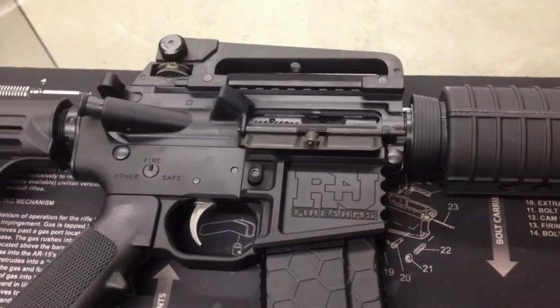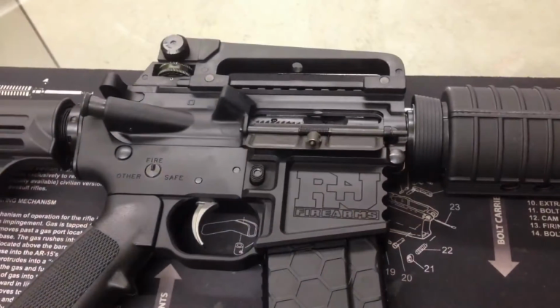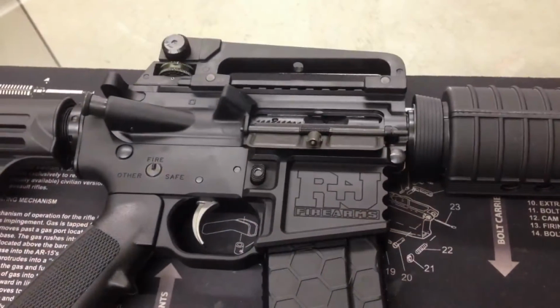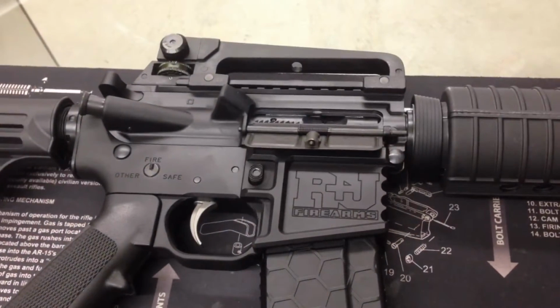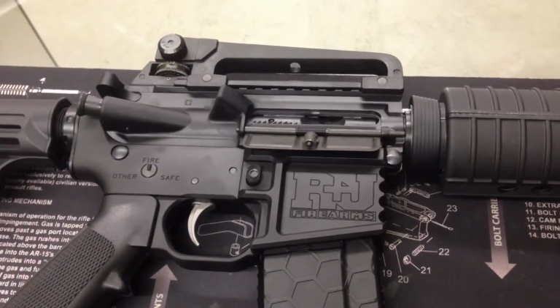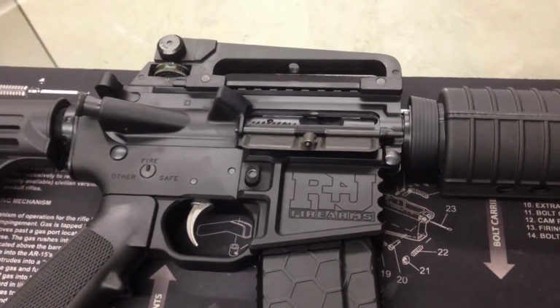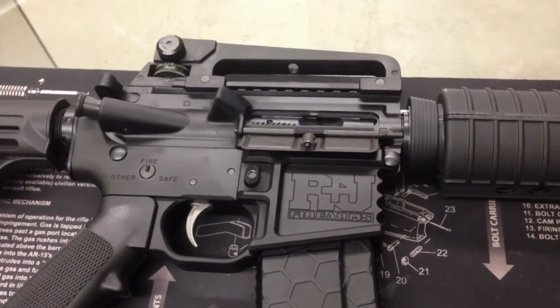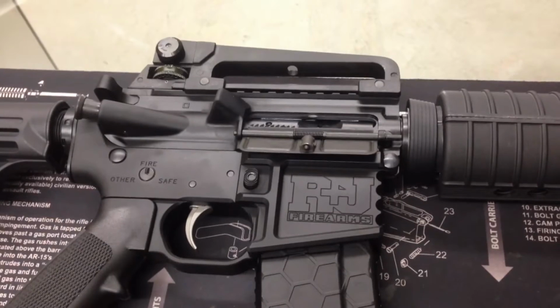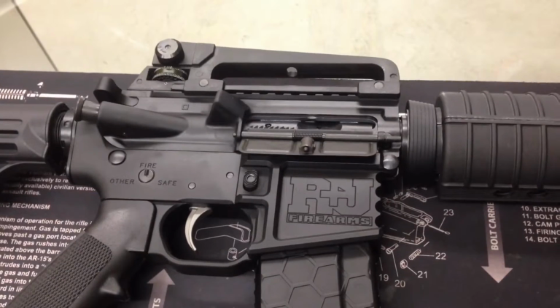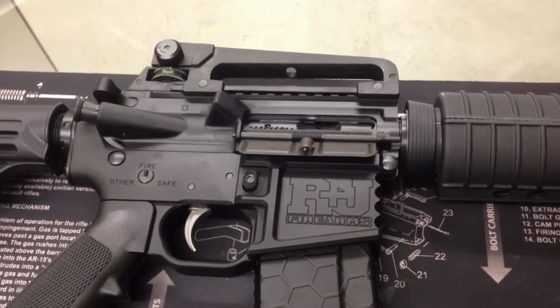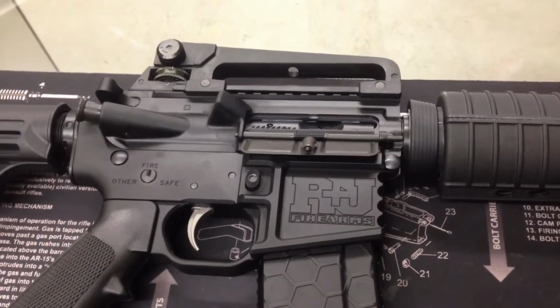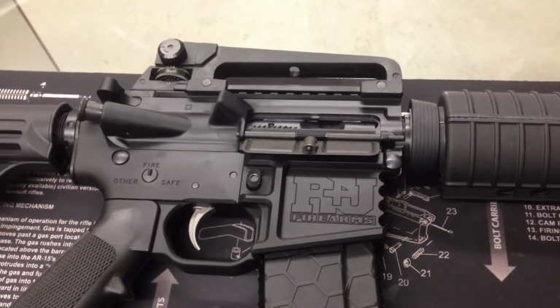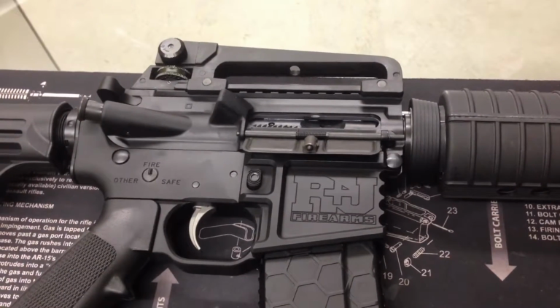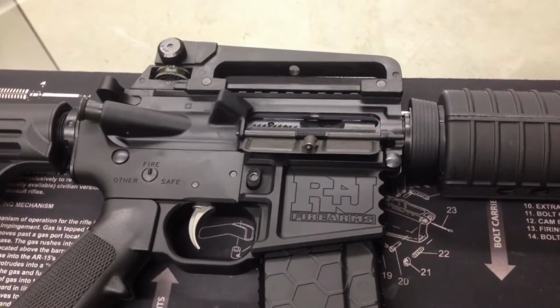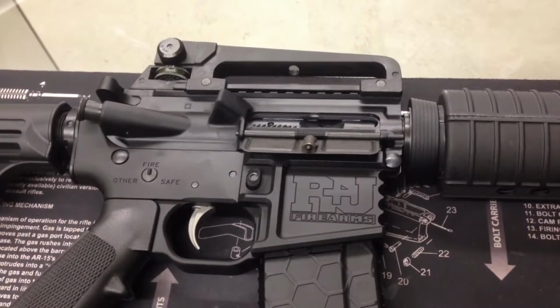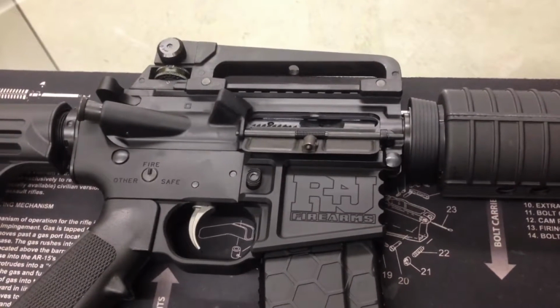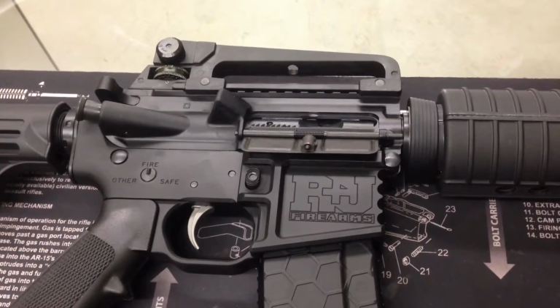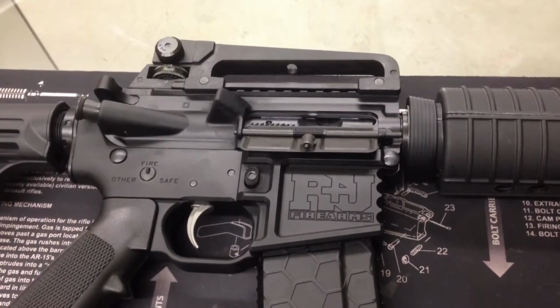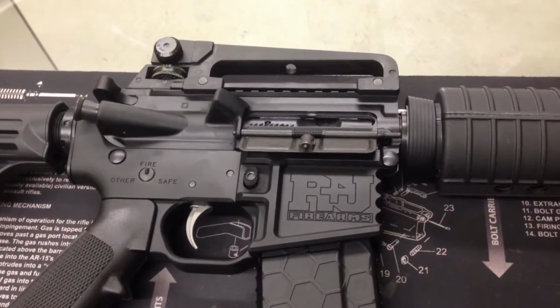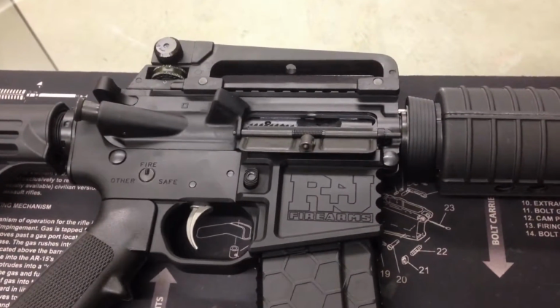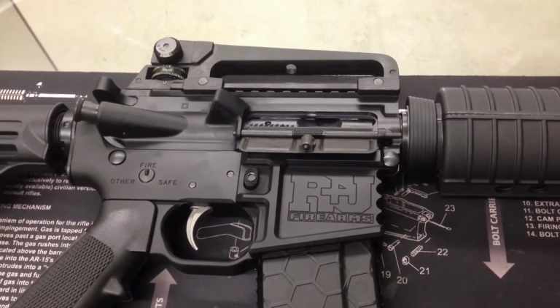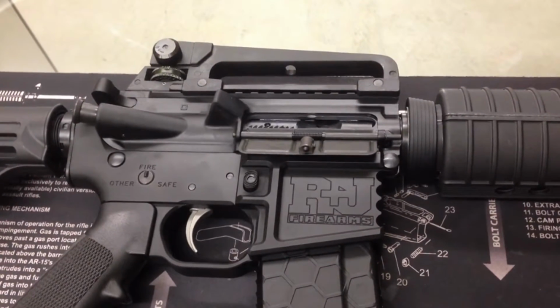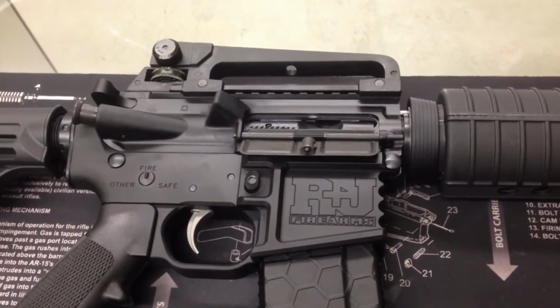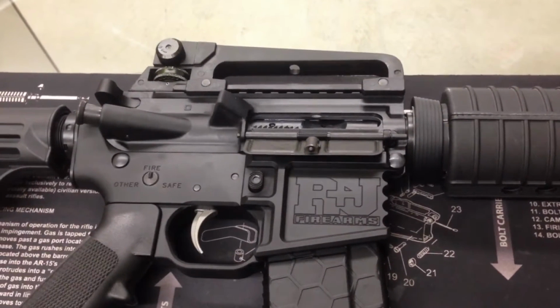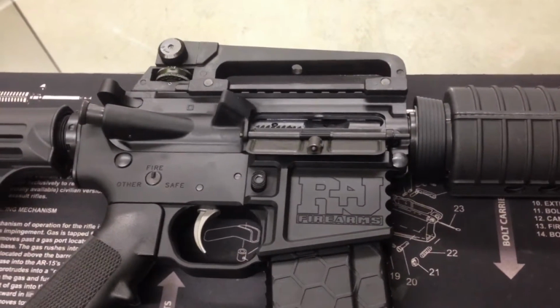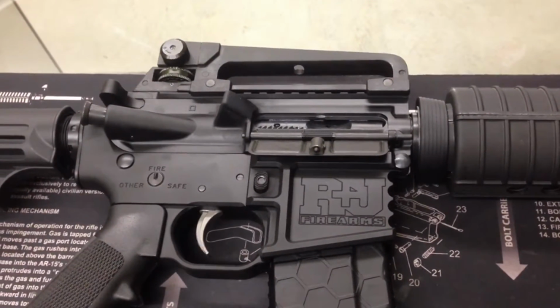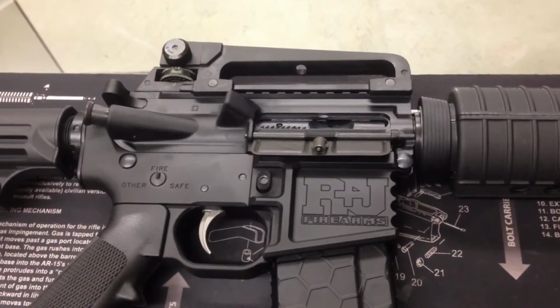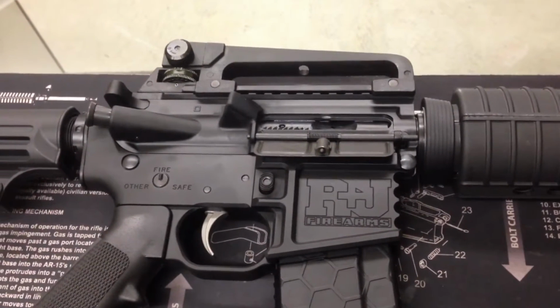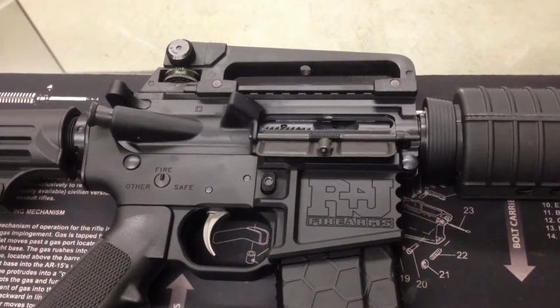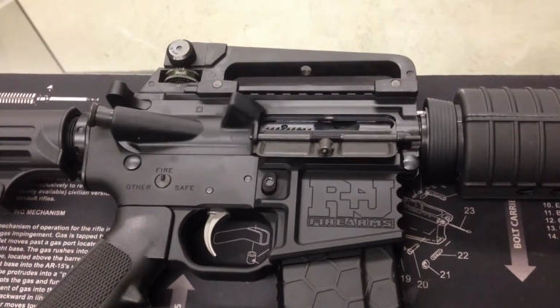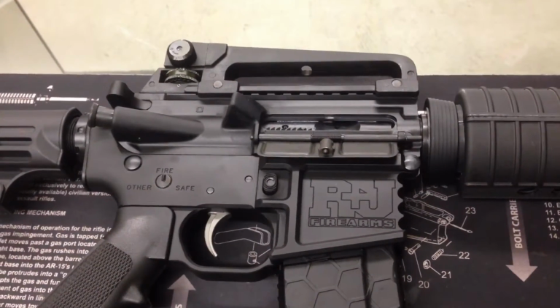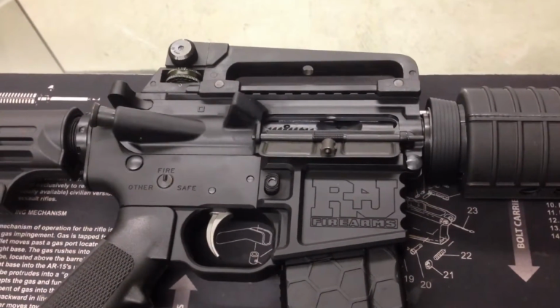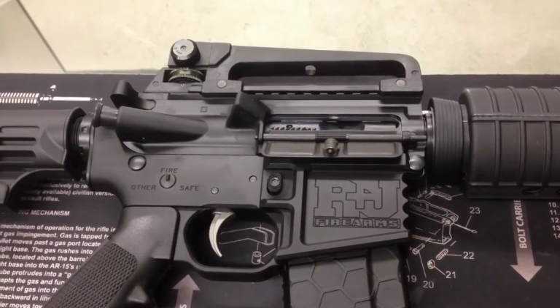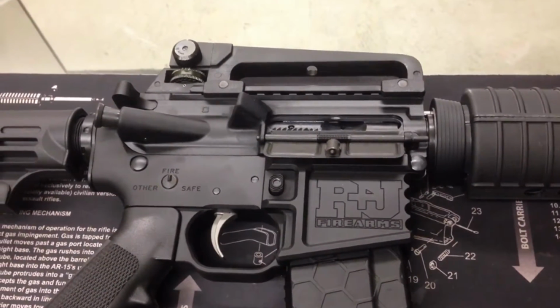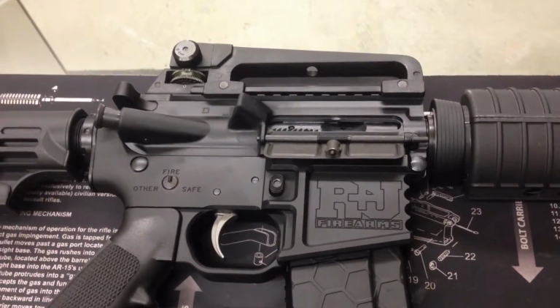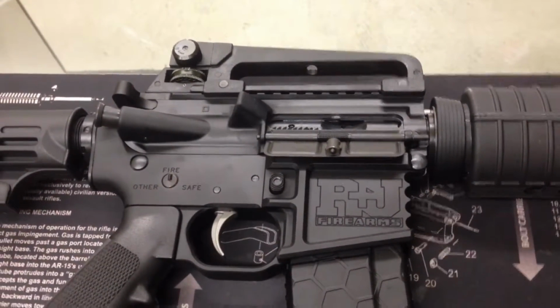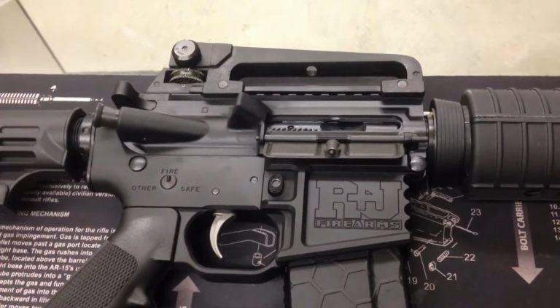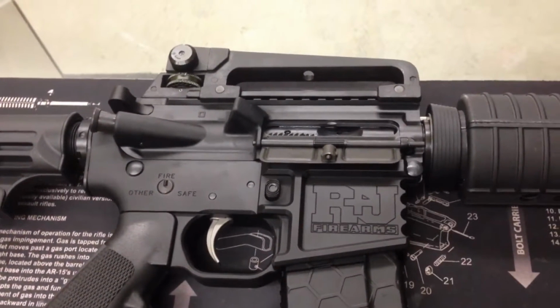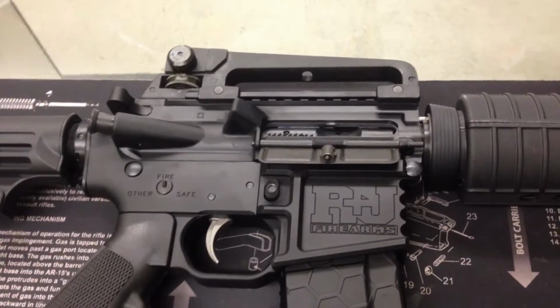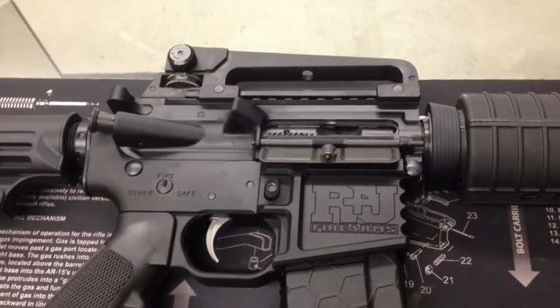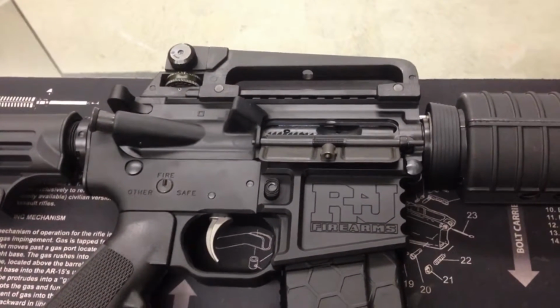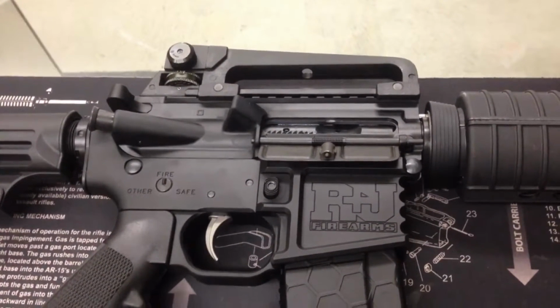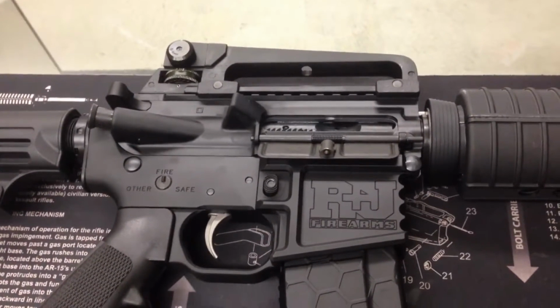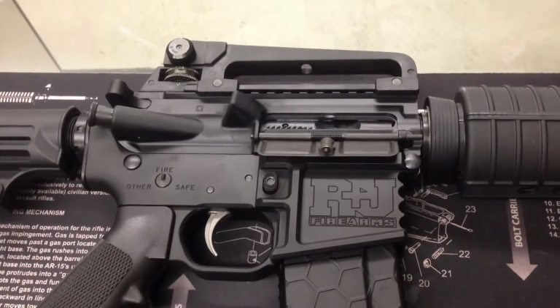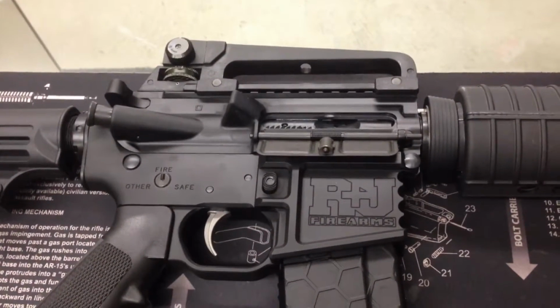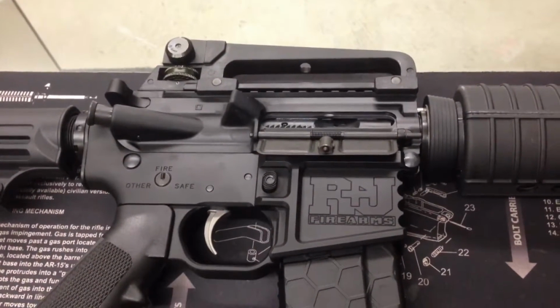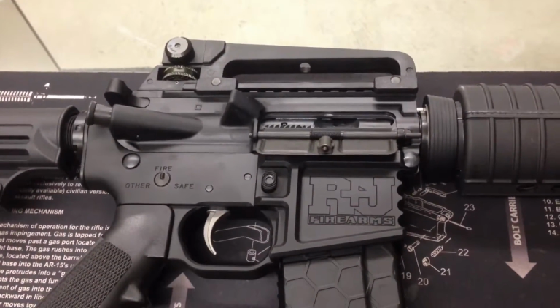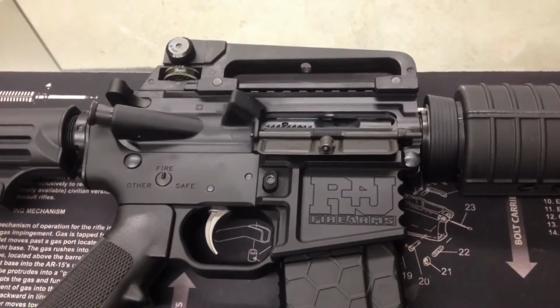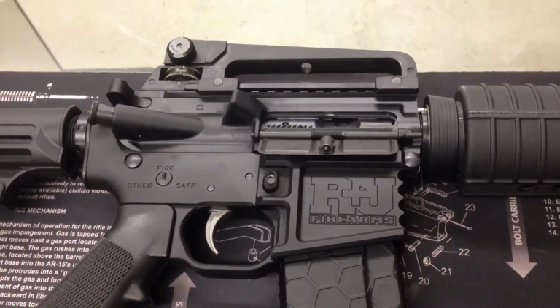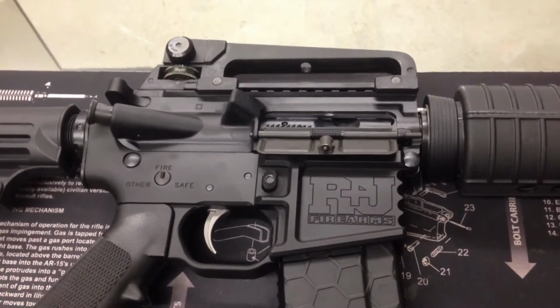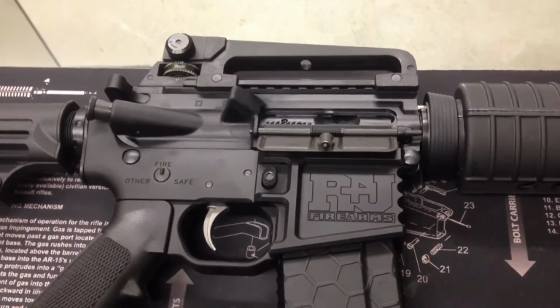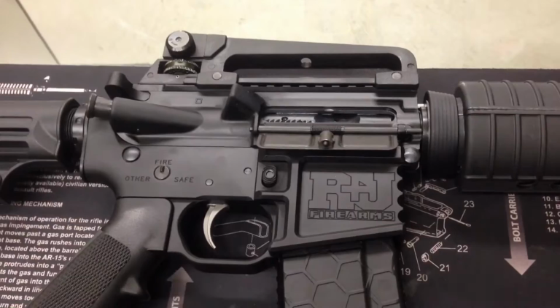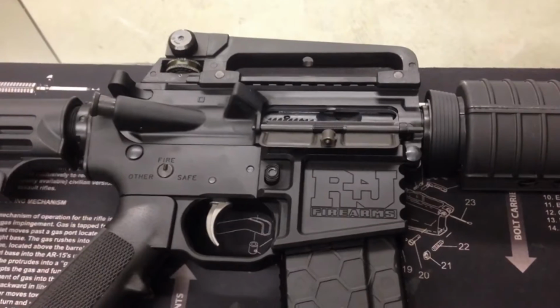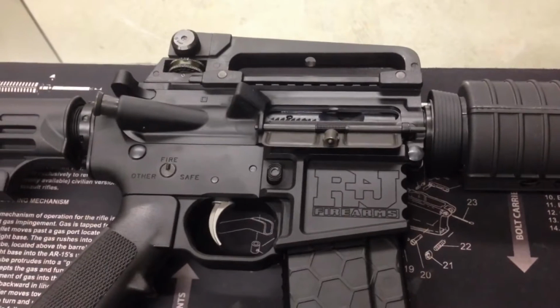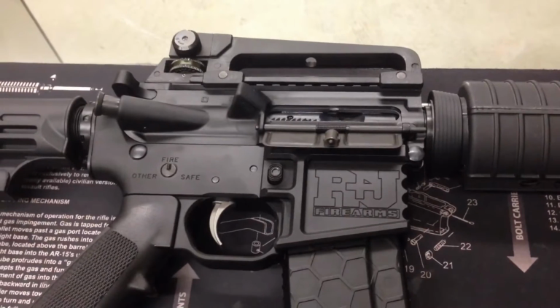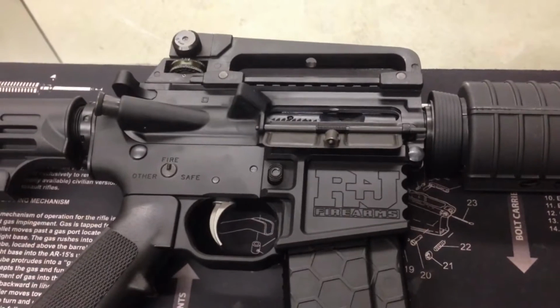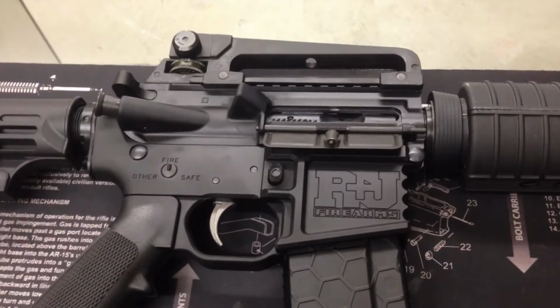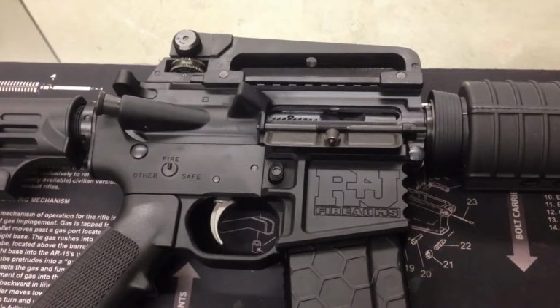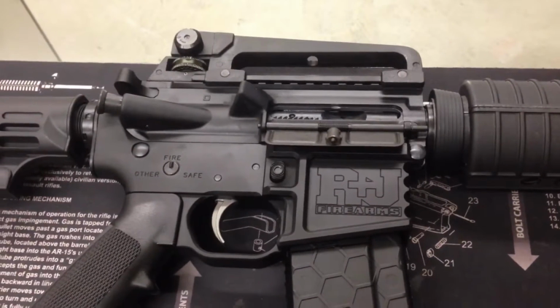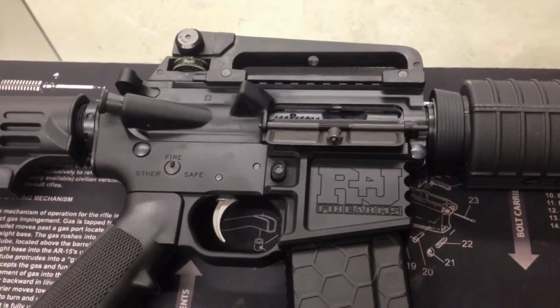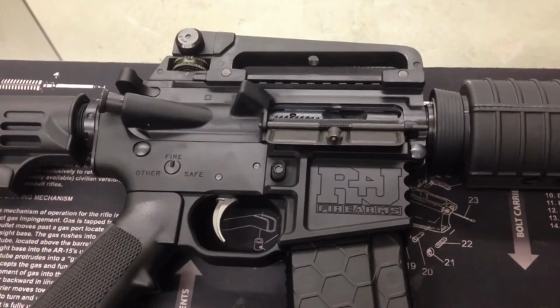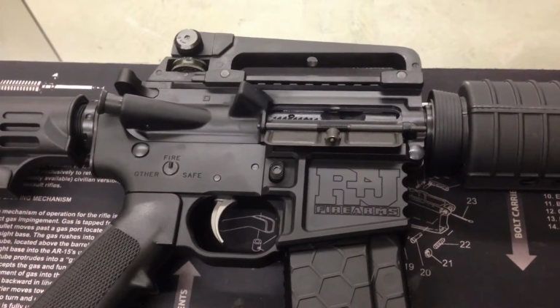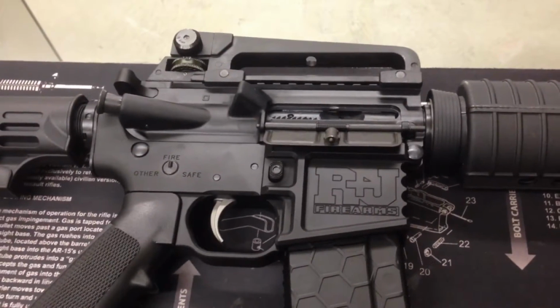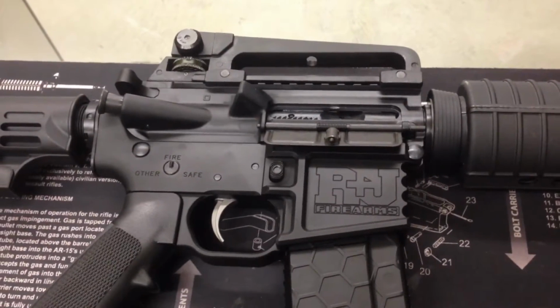Hey everybody, Jason with R&J Firearms. I wanted to take a minute to show everybody the details of our newest rifle, the R&J 556 Carbine.